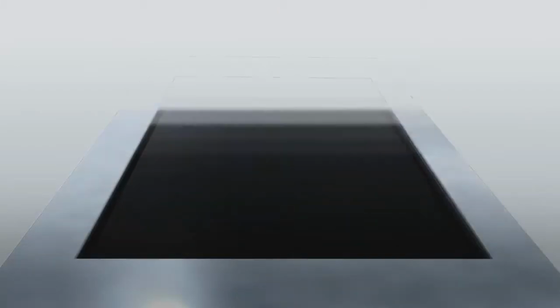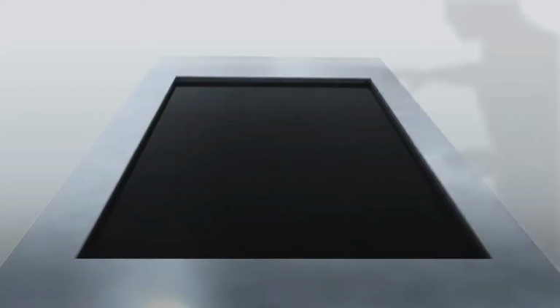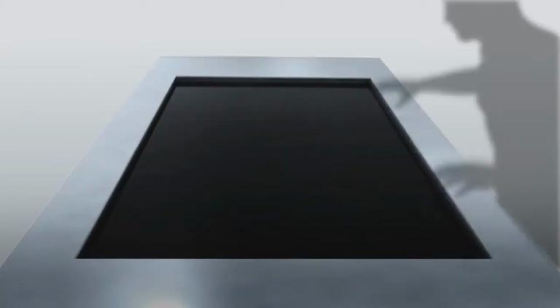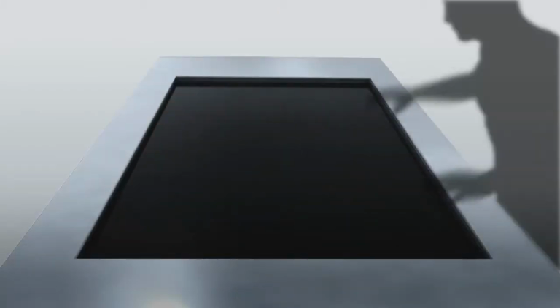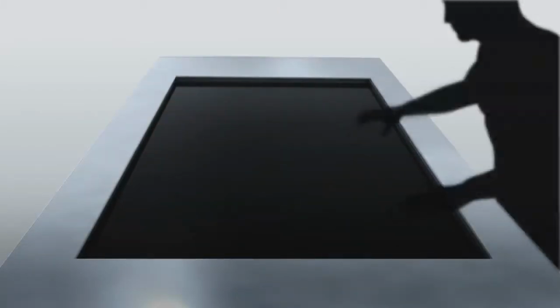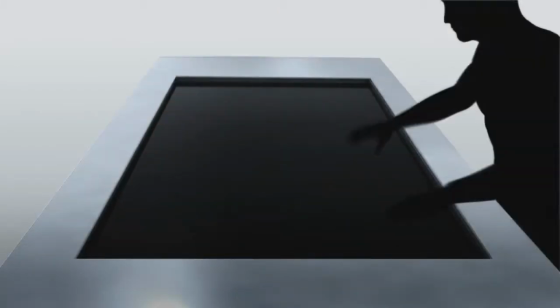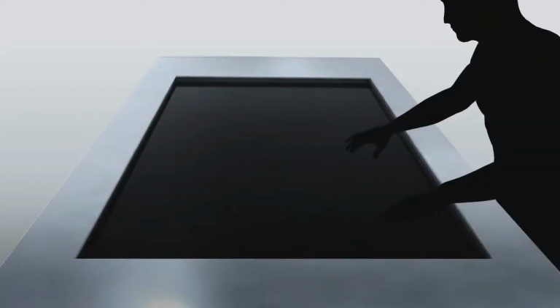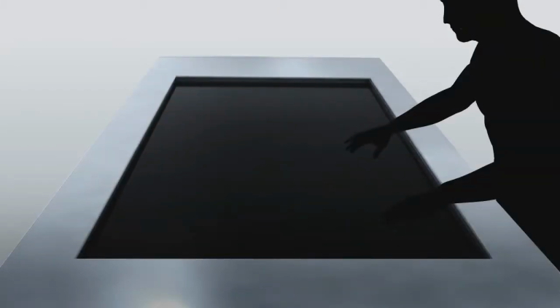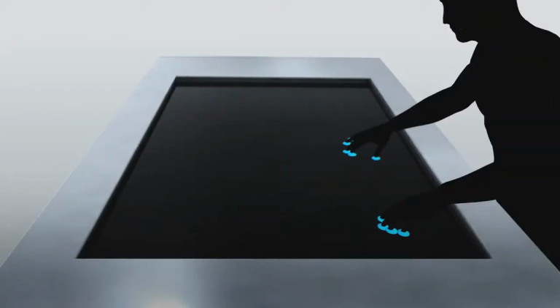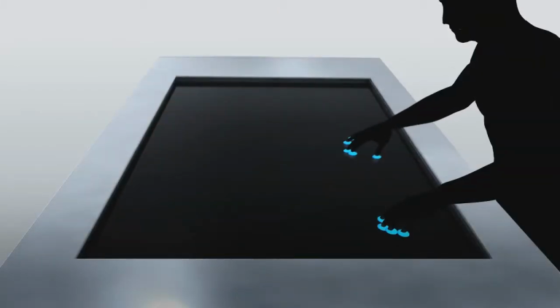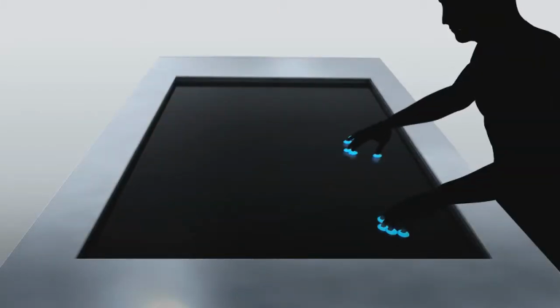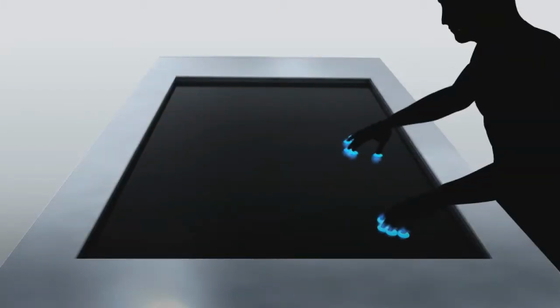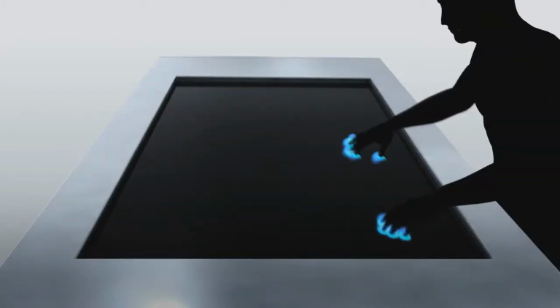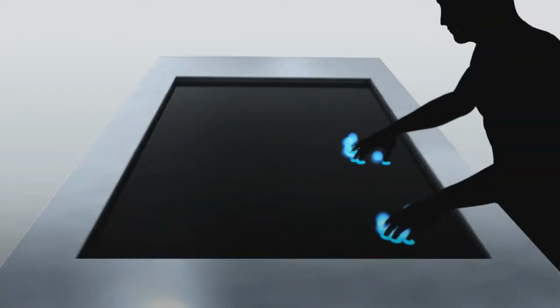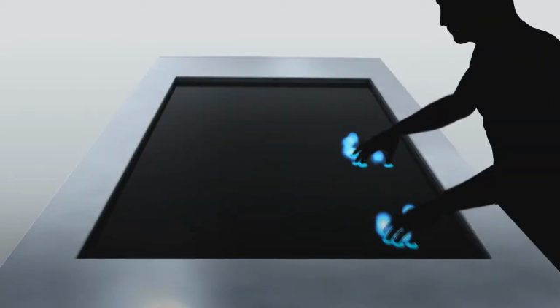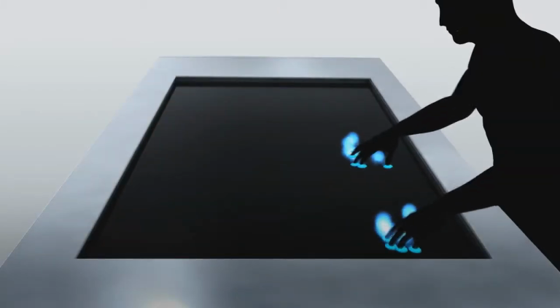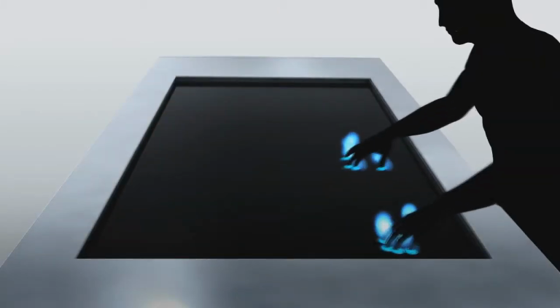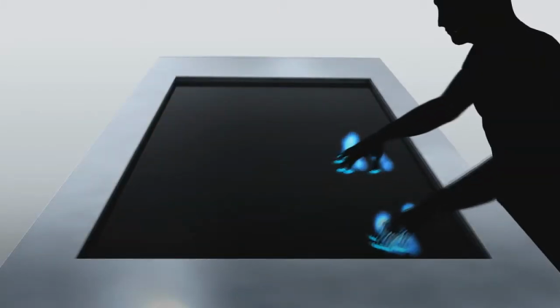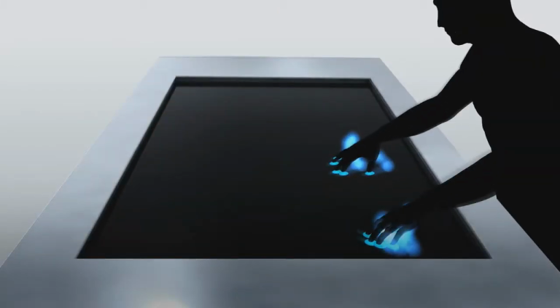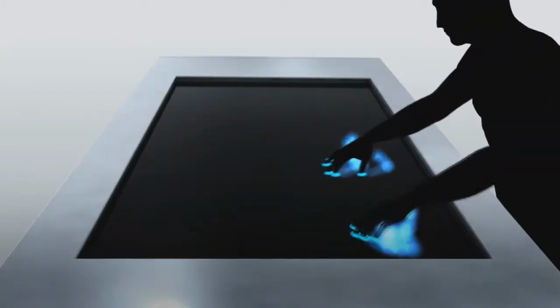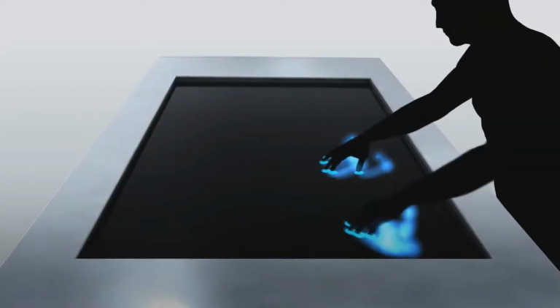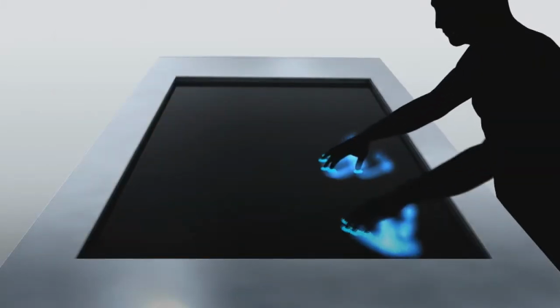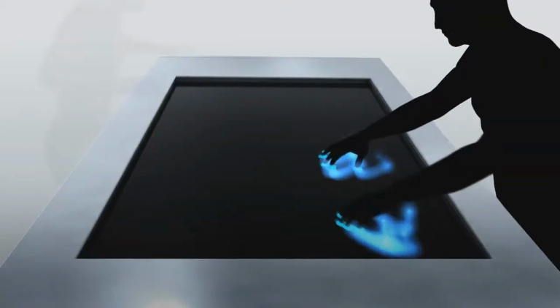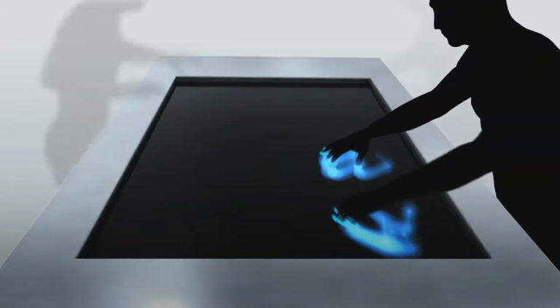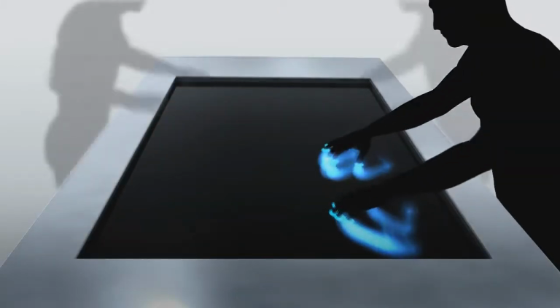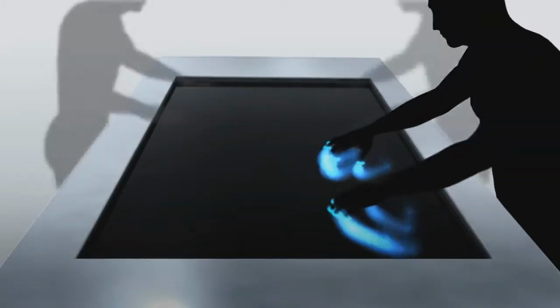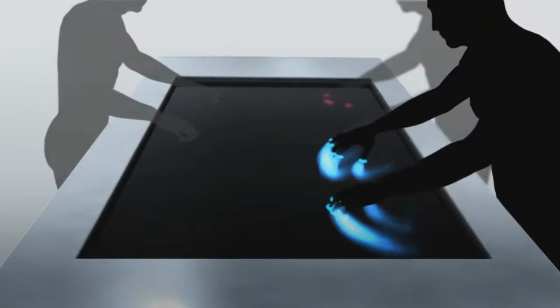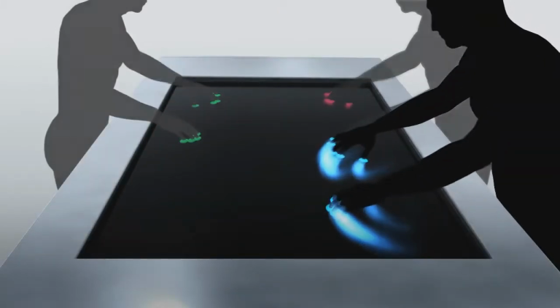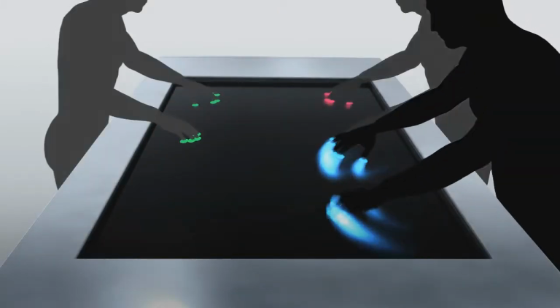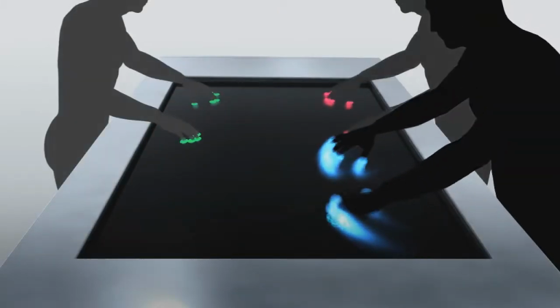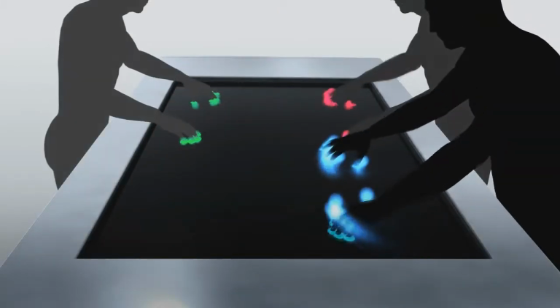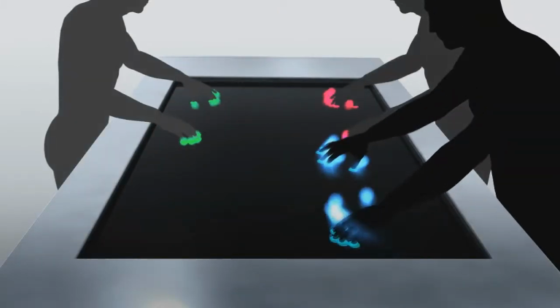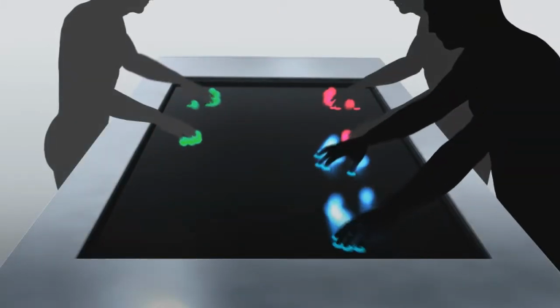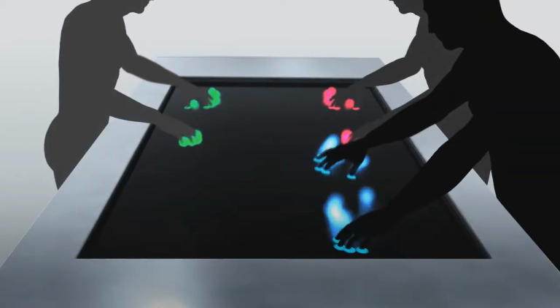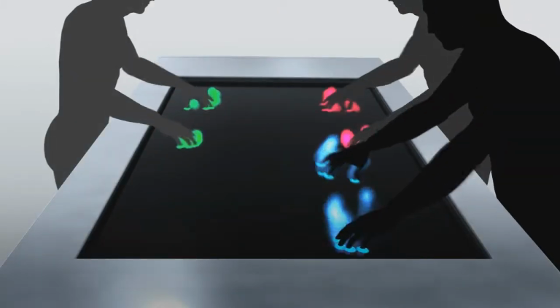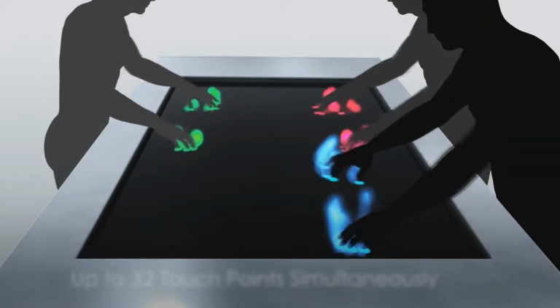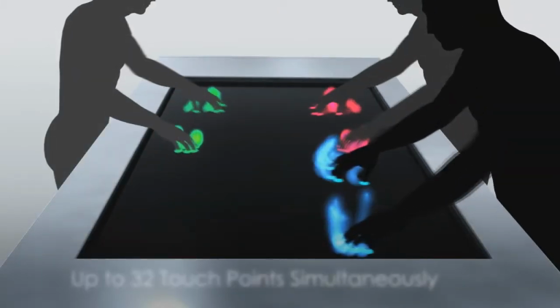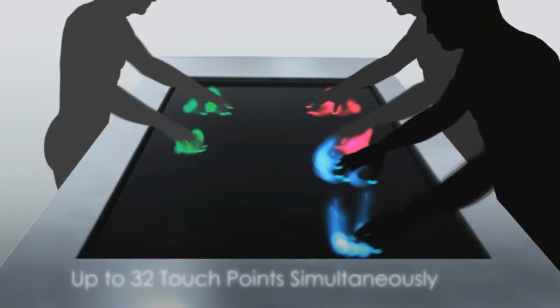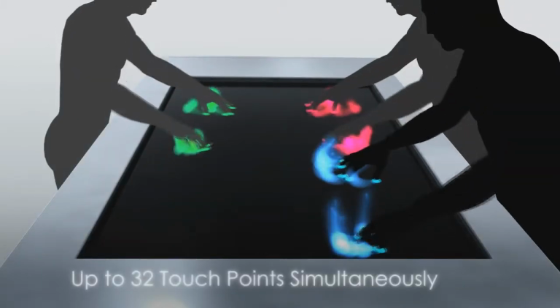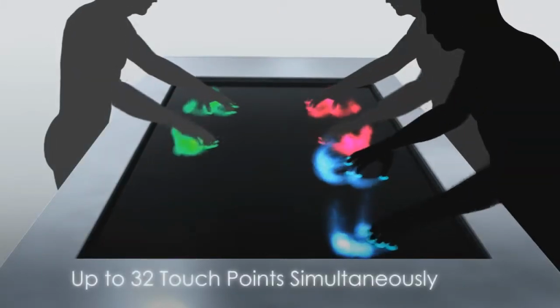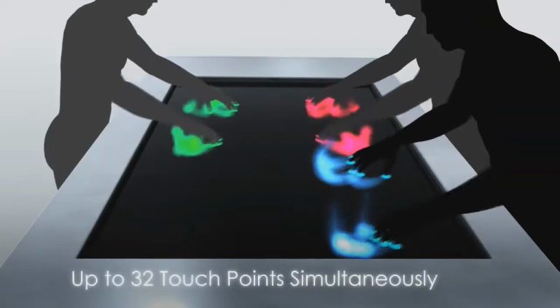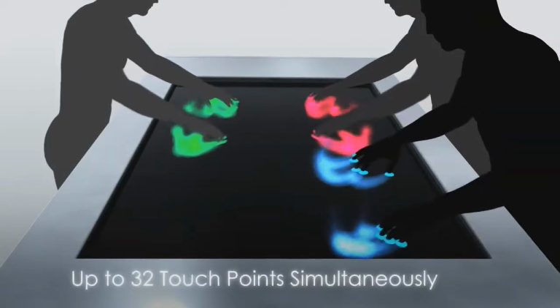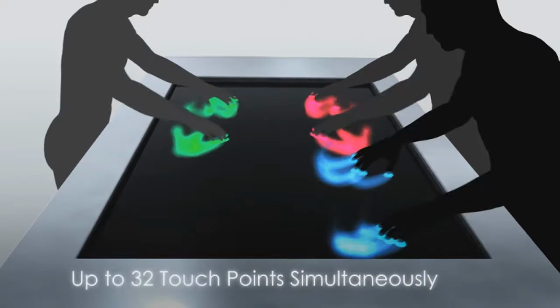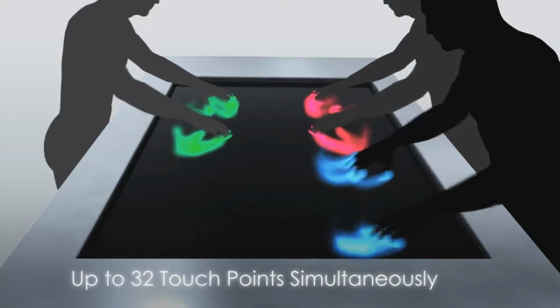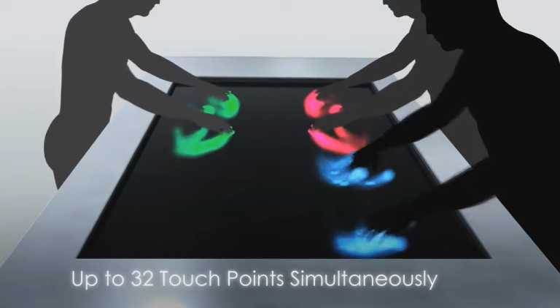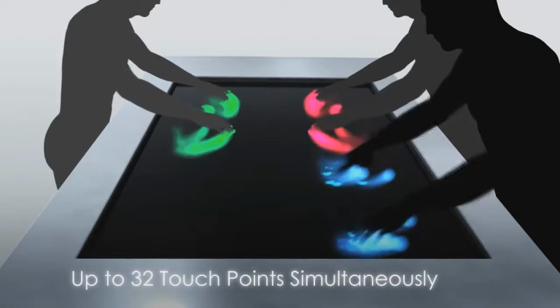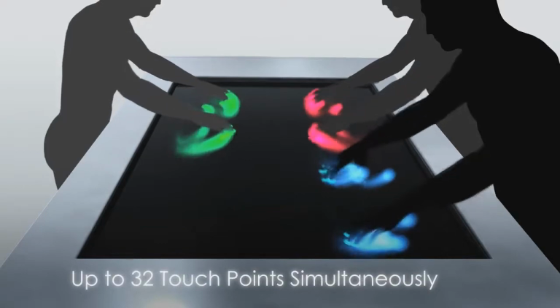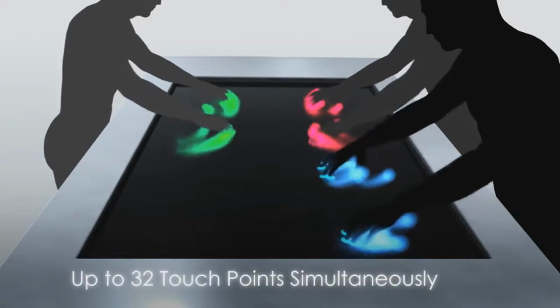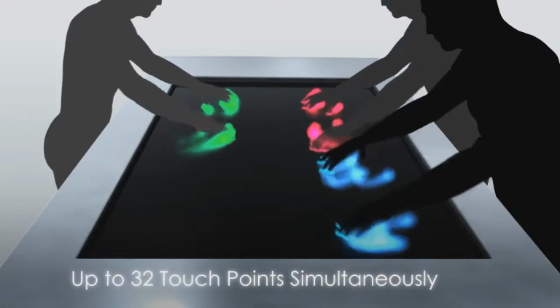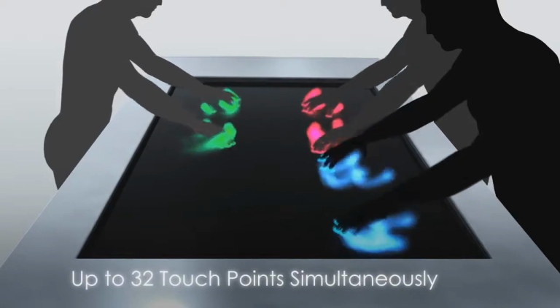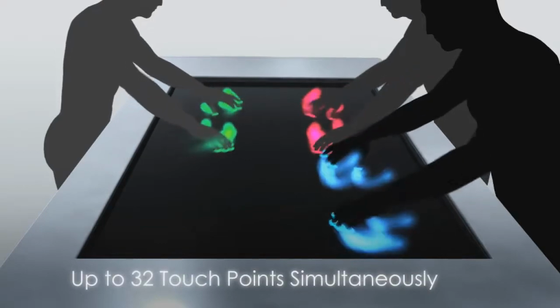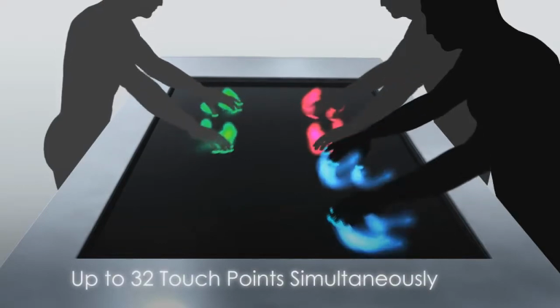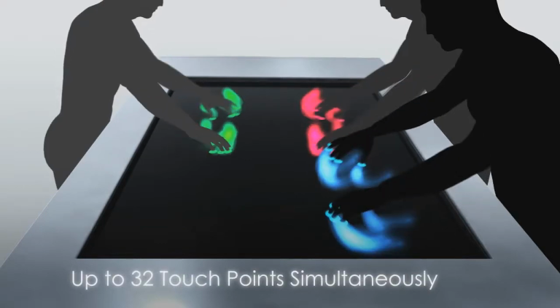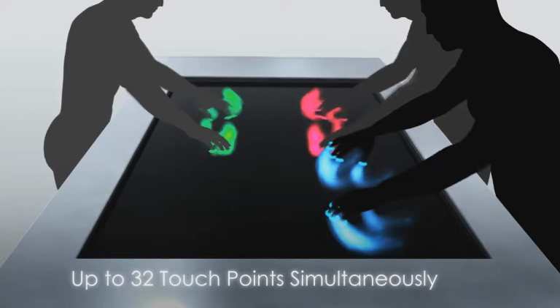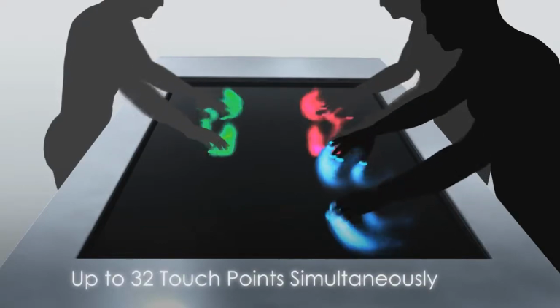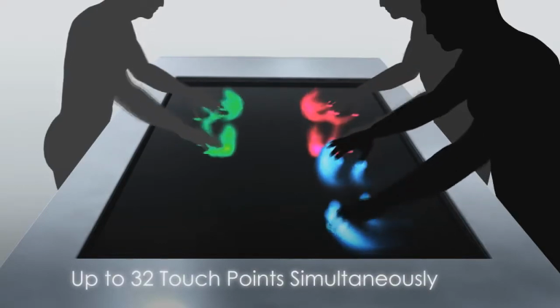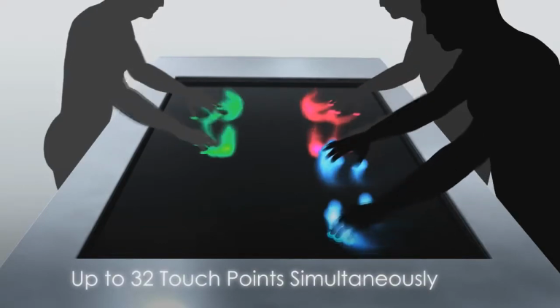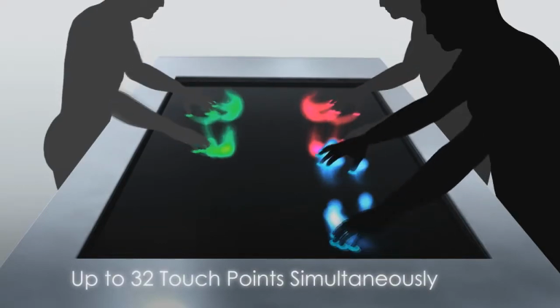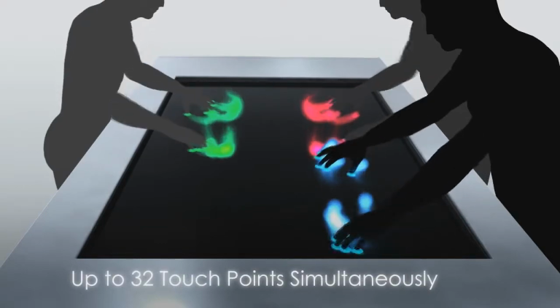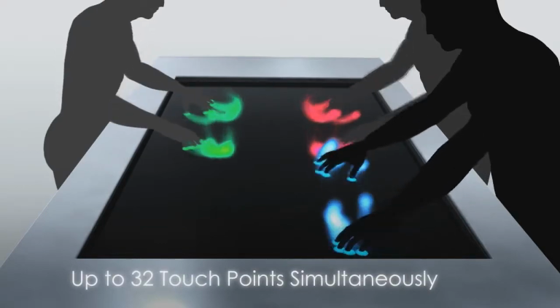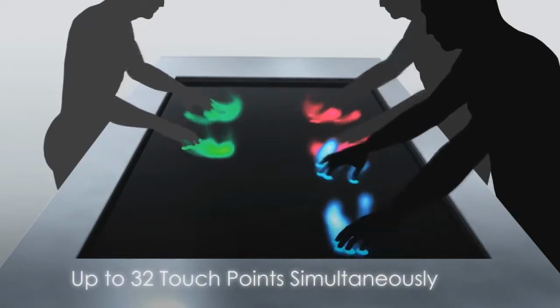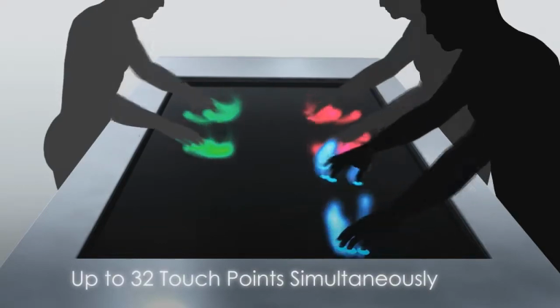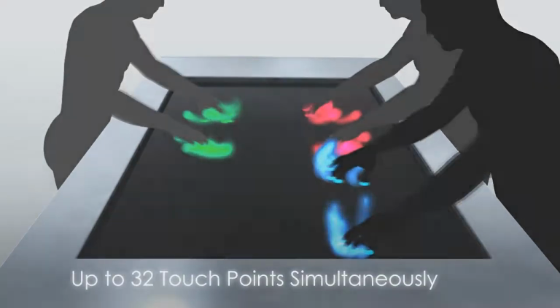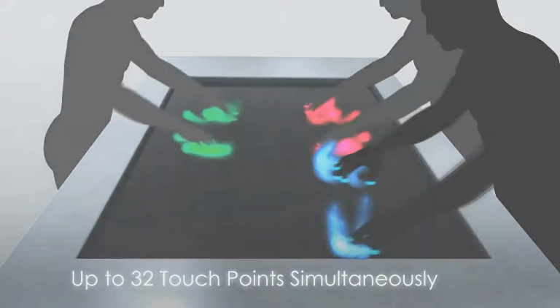Each frame comes with or without glass, and each is capable of 2, 6, or 32 touch points simultaneously.